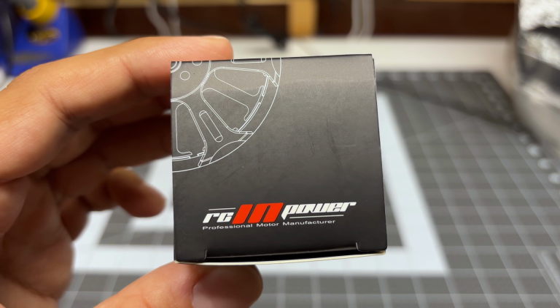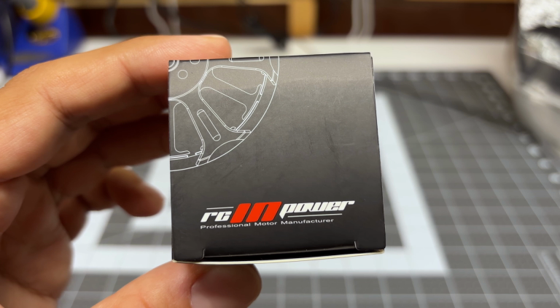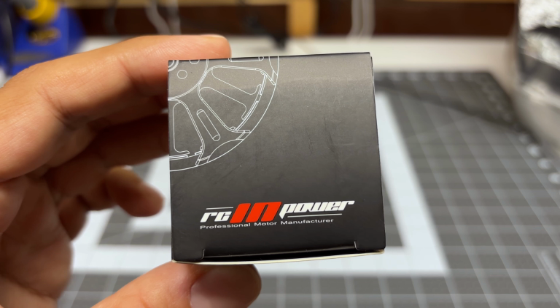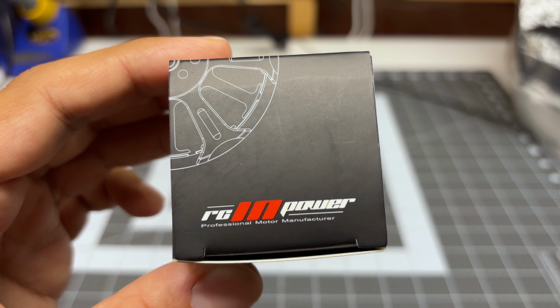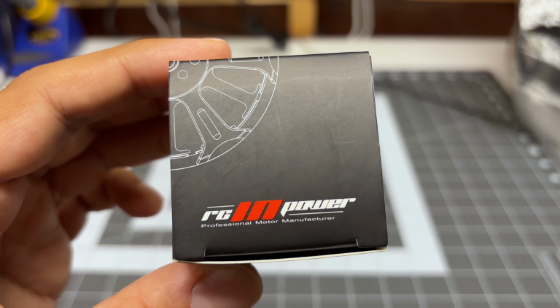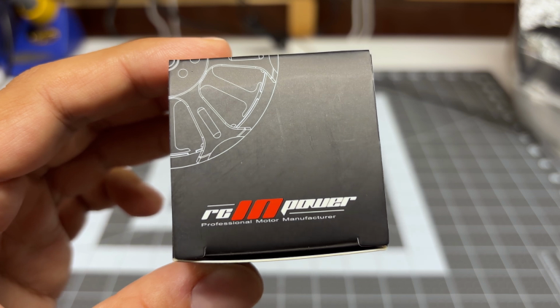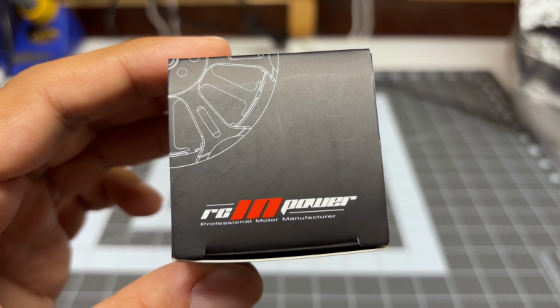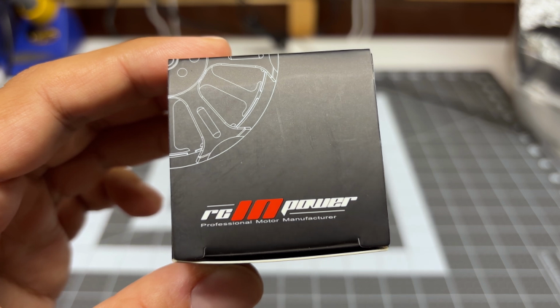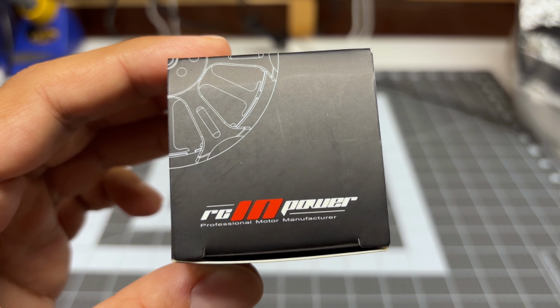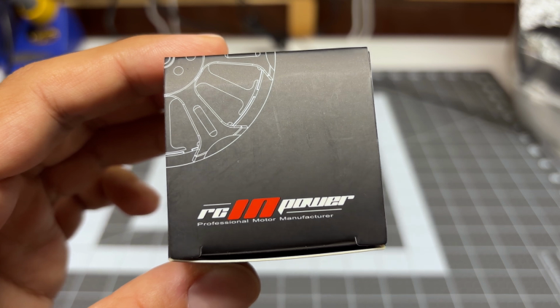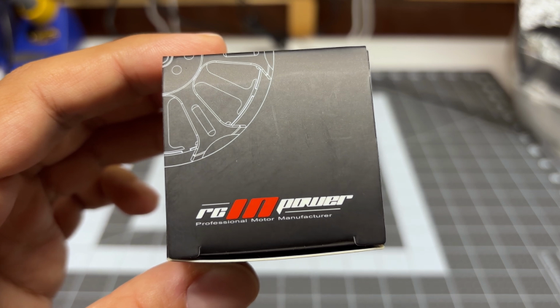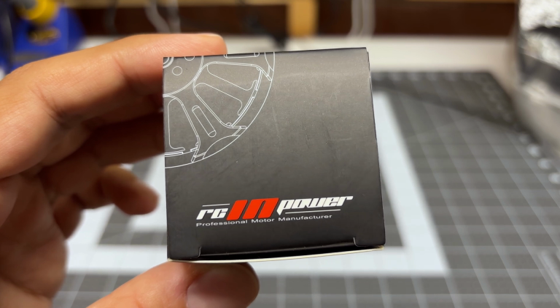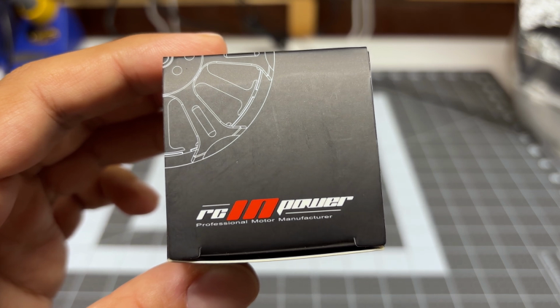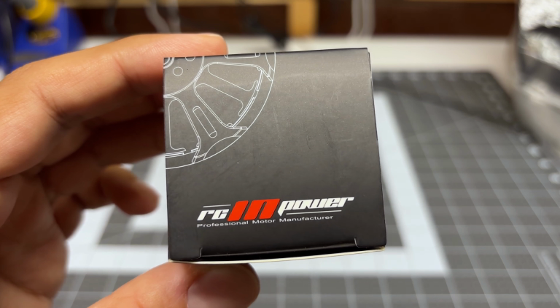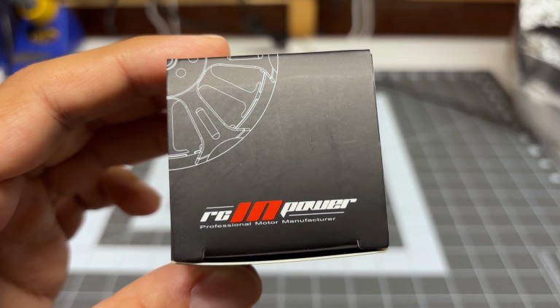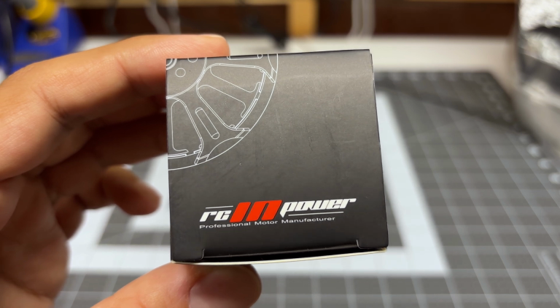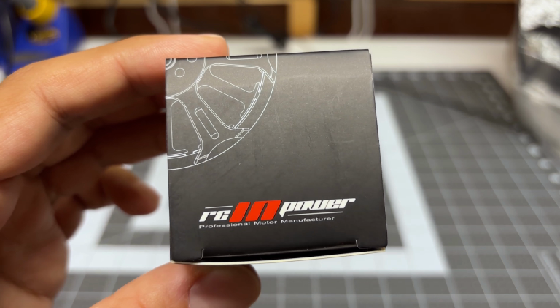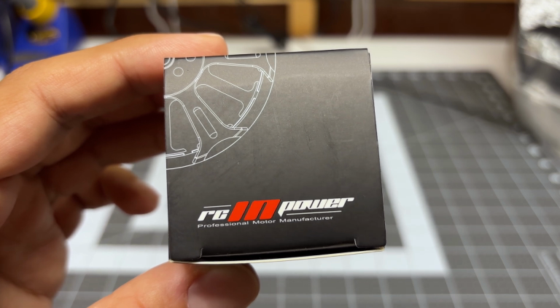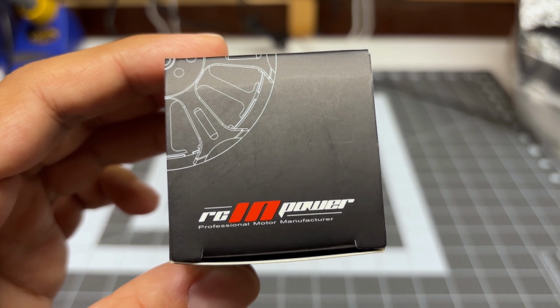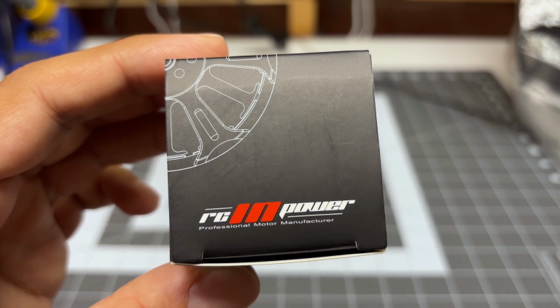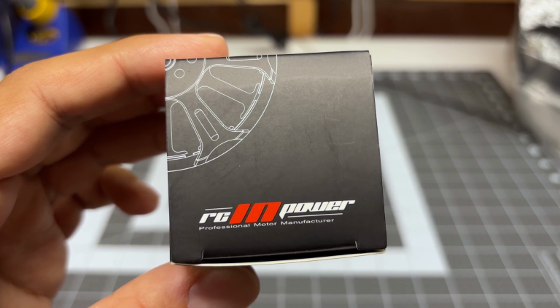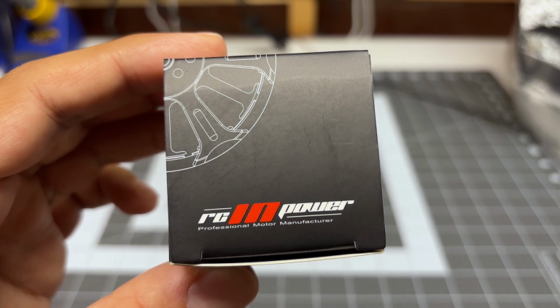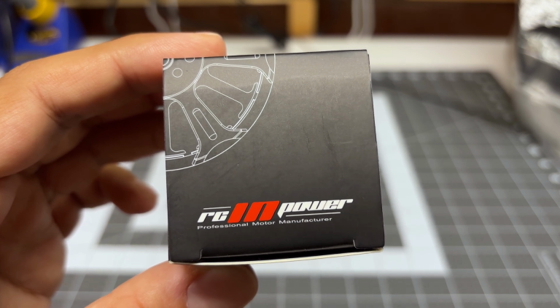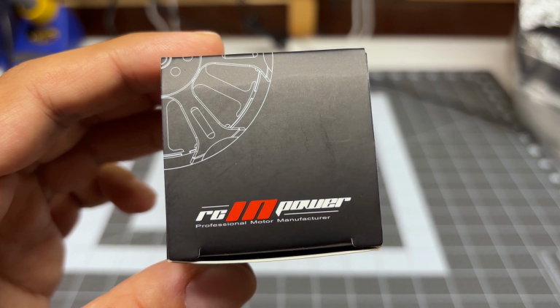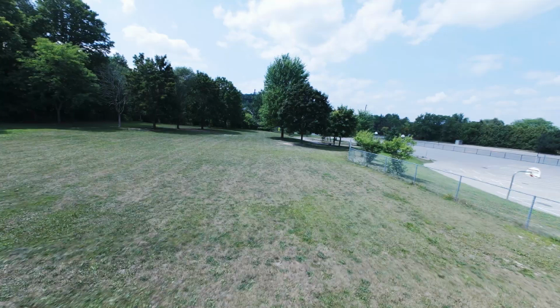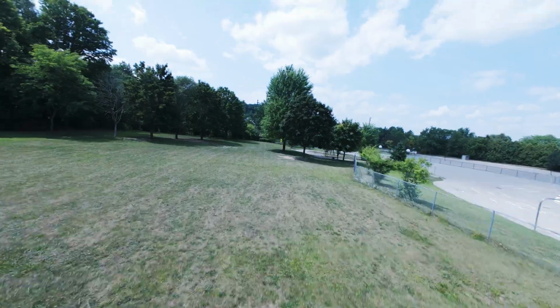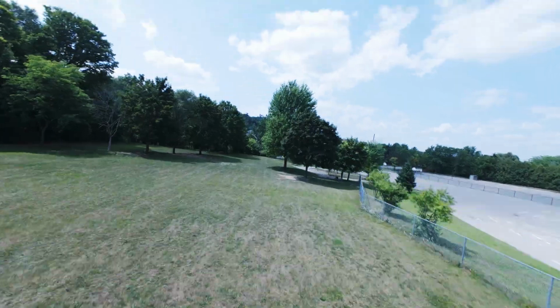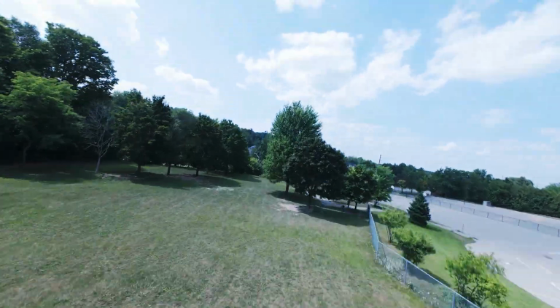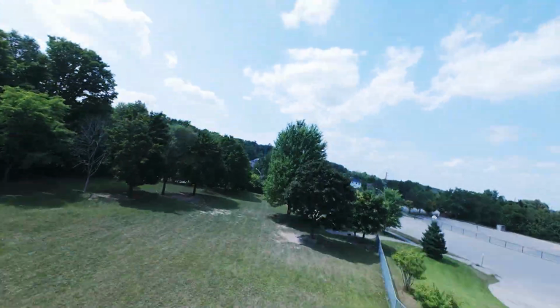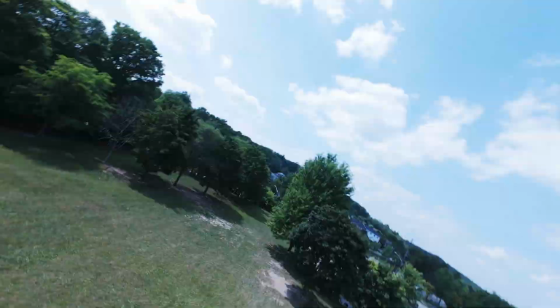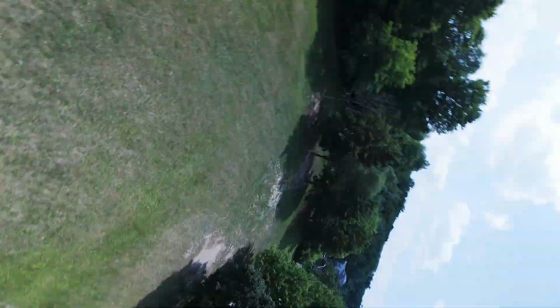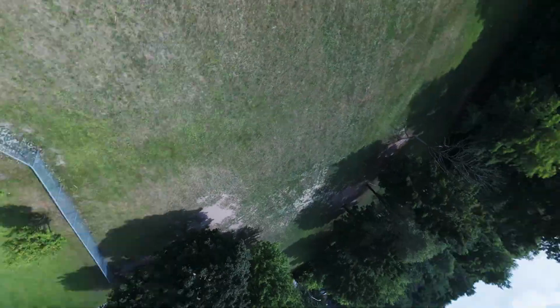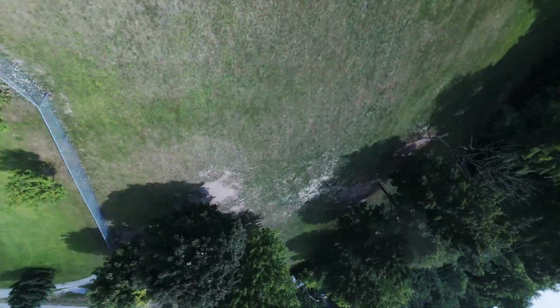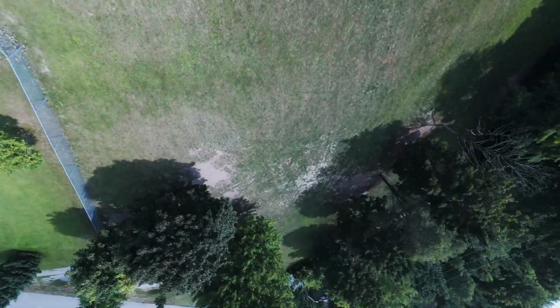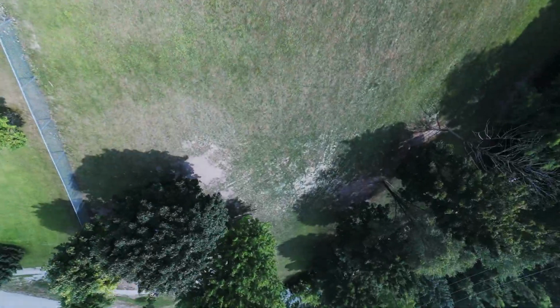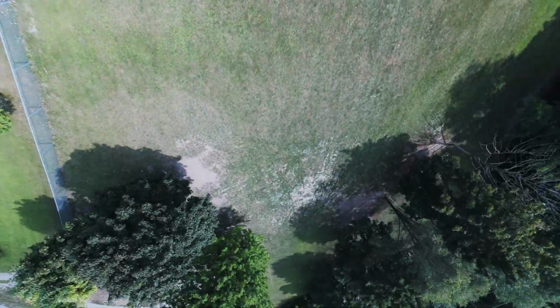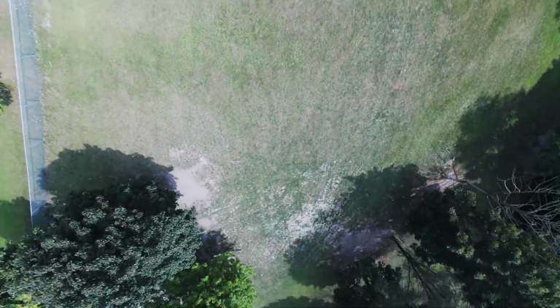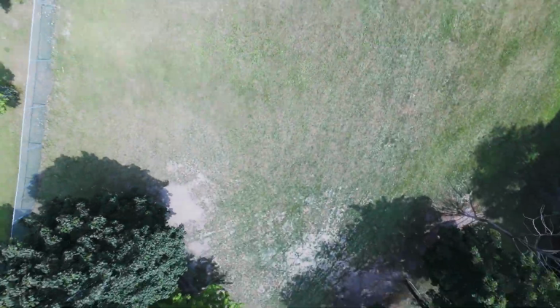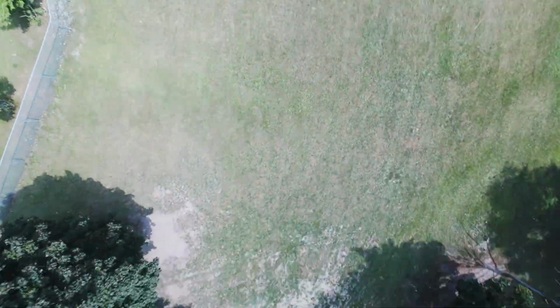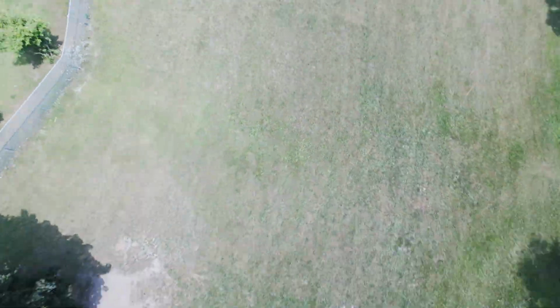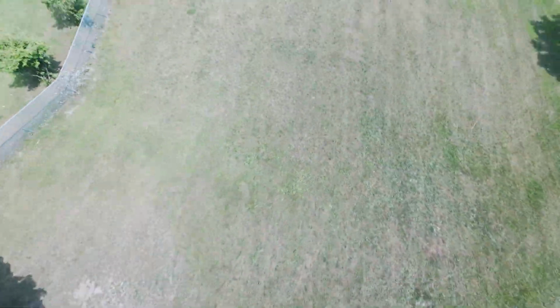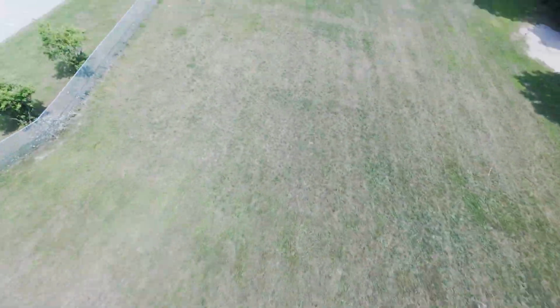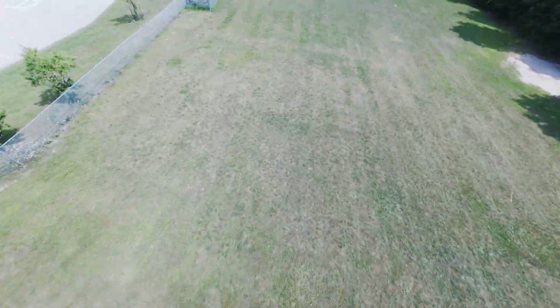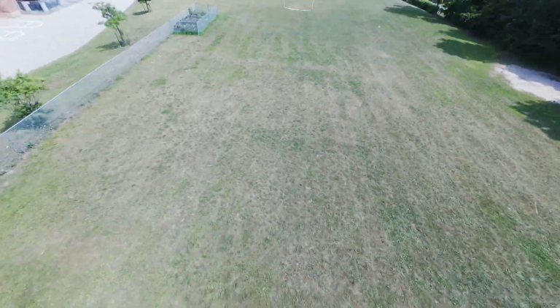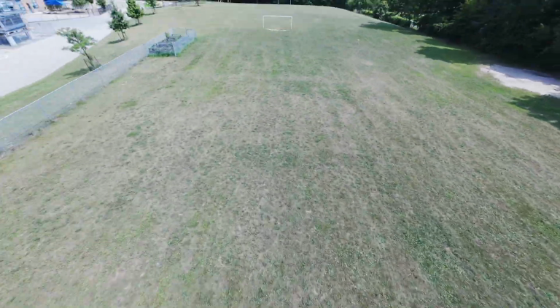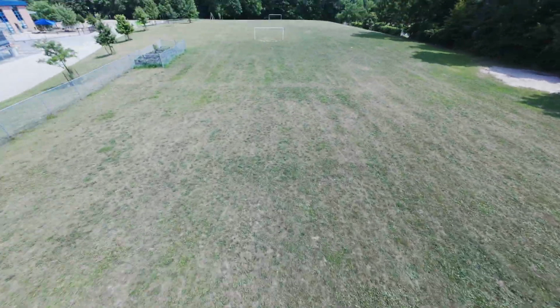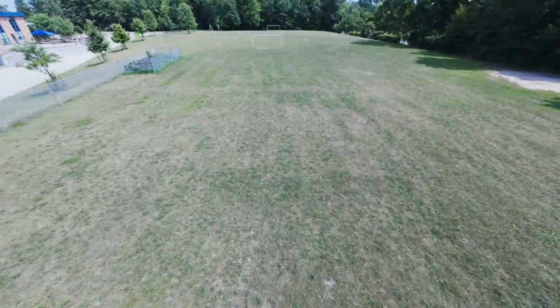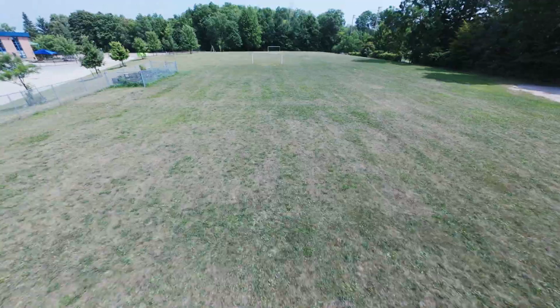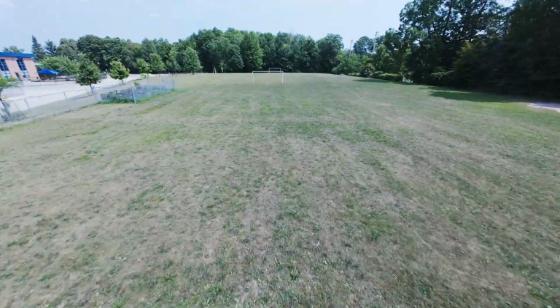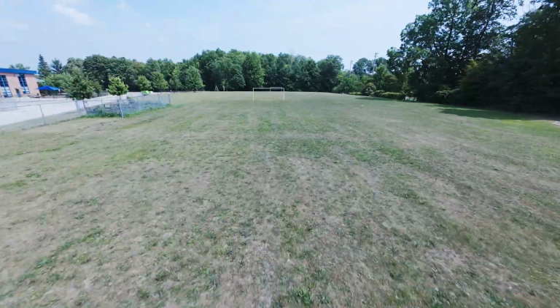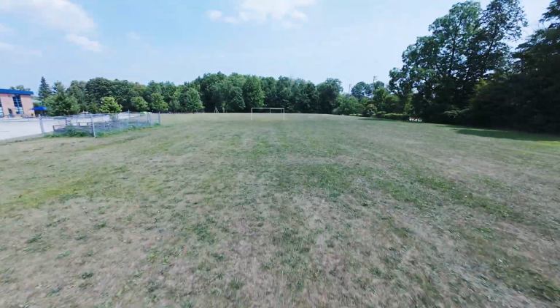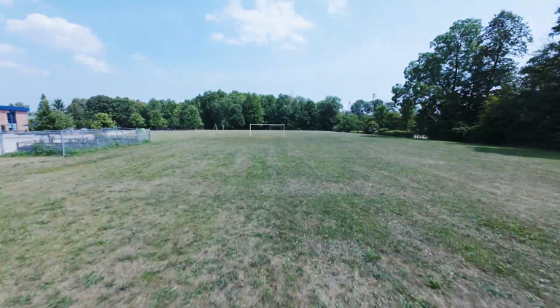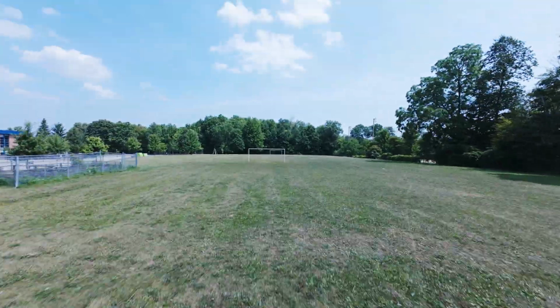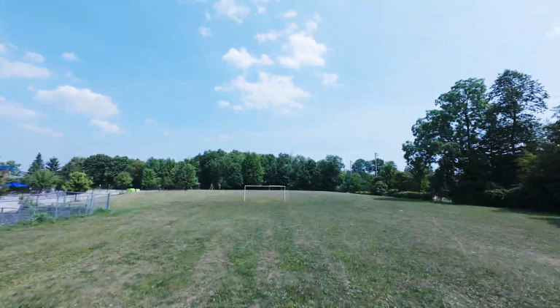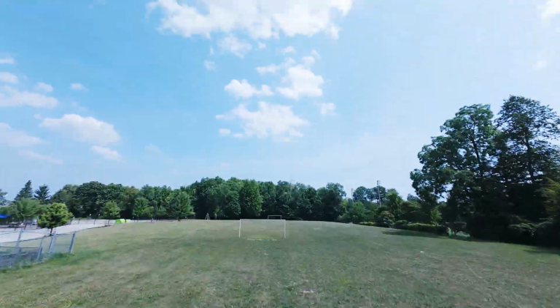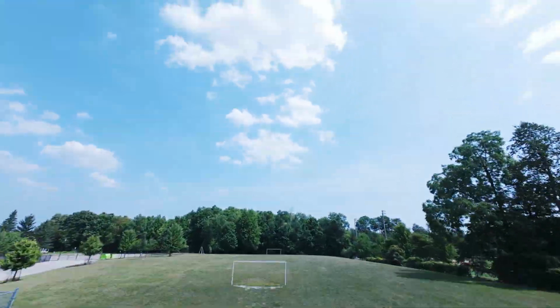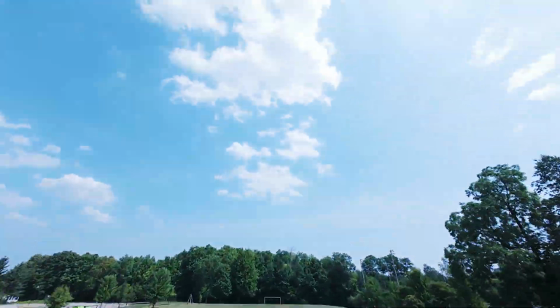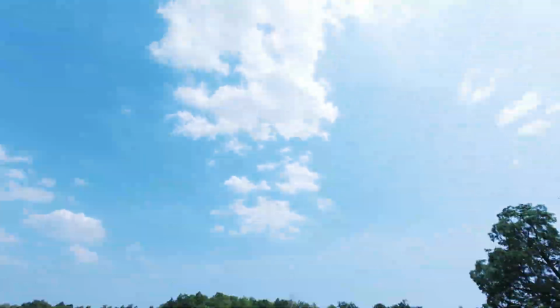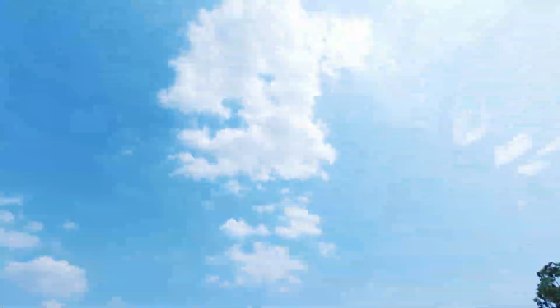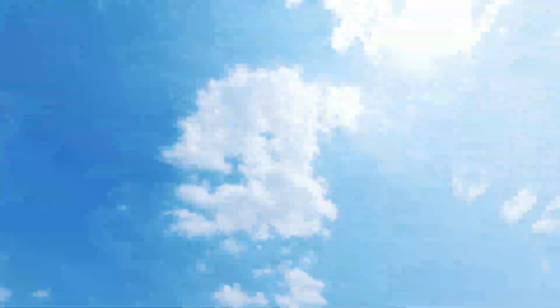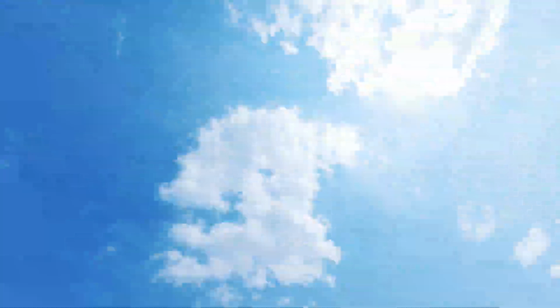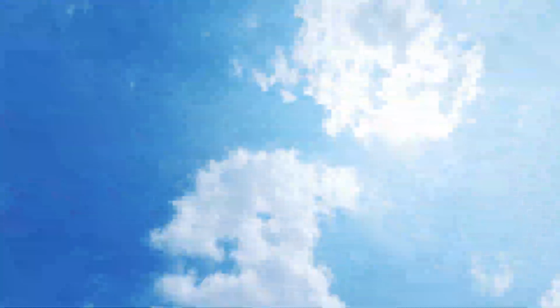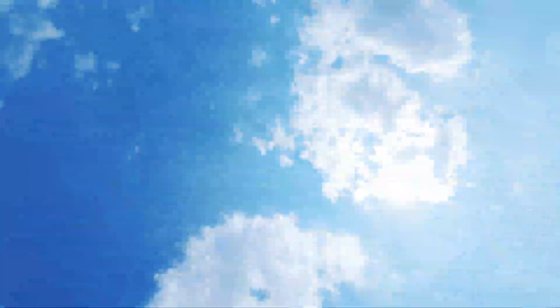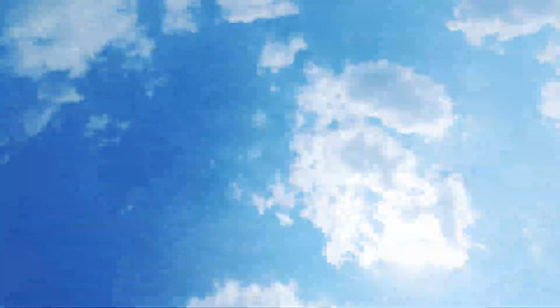Hey folks, it's Mangrel. Welcome back to the channel. I'm doing yet another motor review for my lightweight 3-inch quad builds.